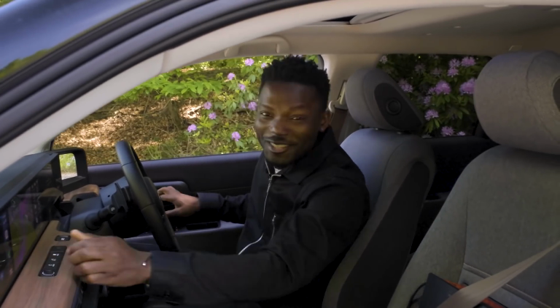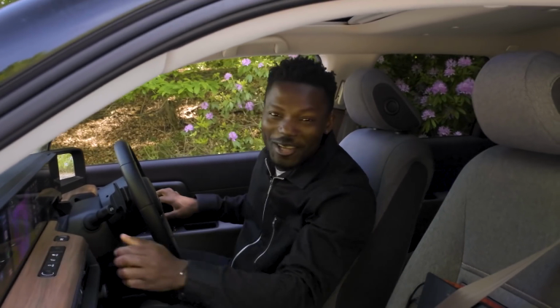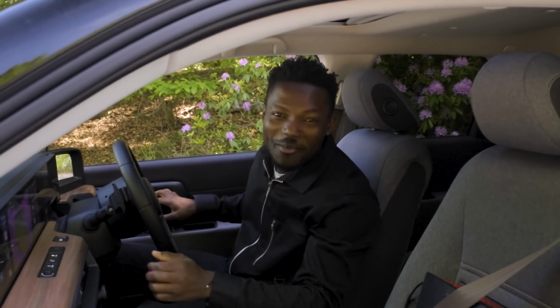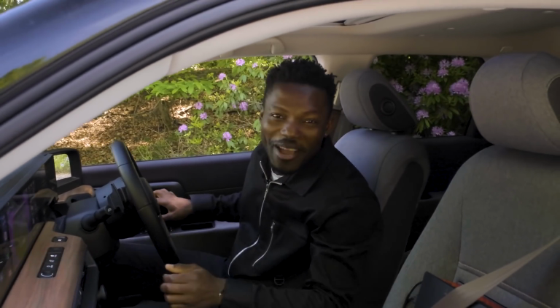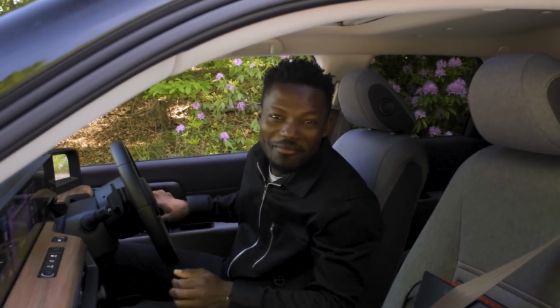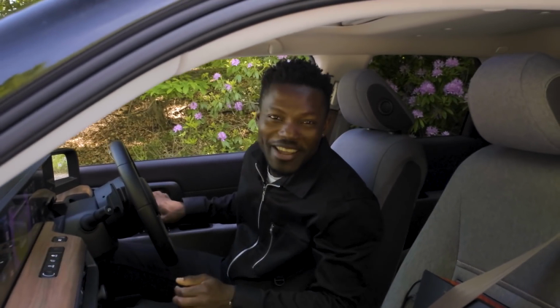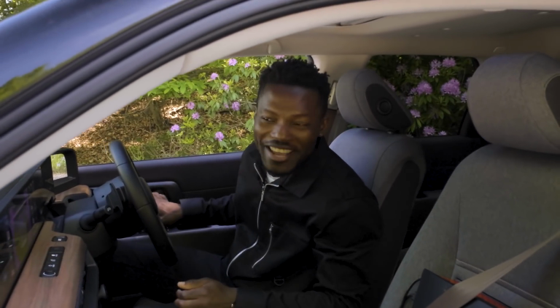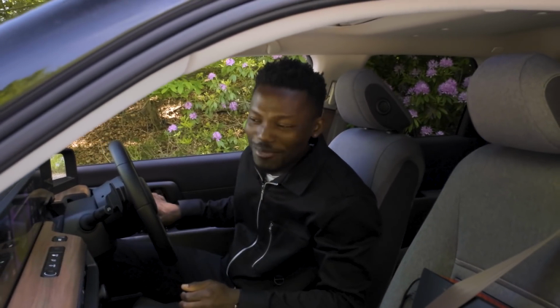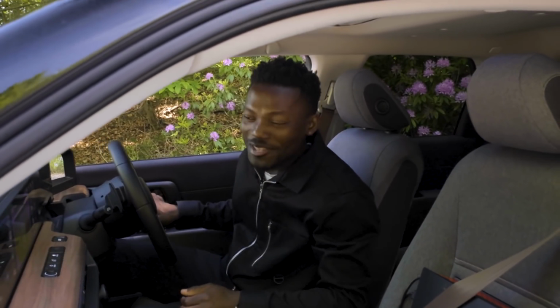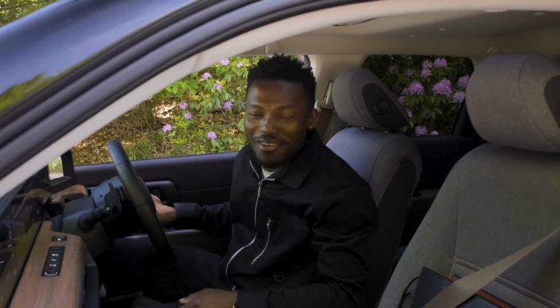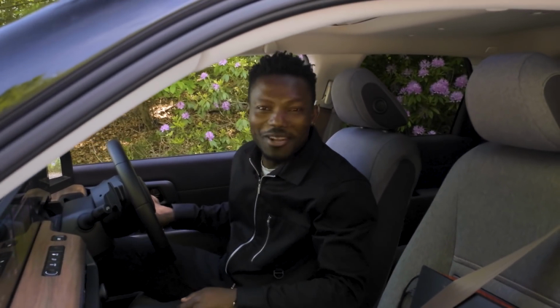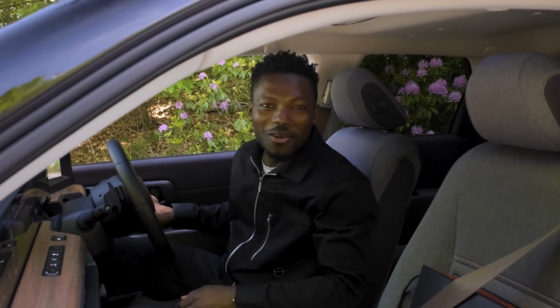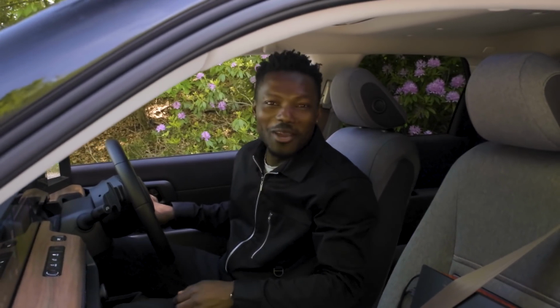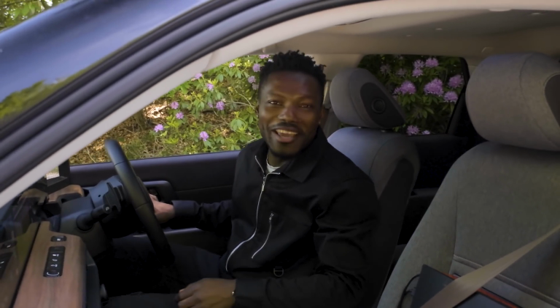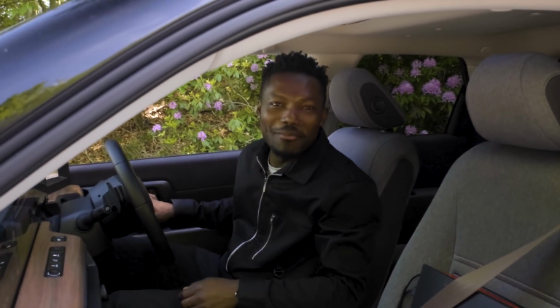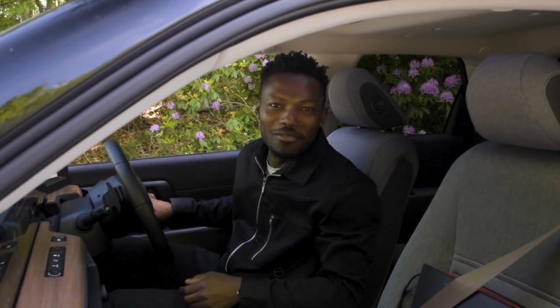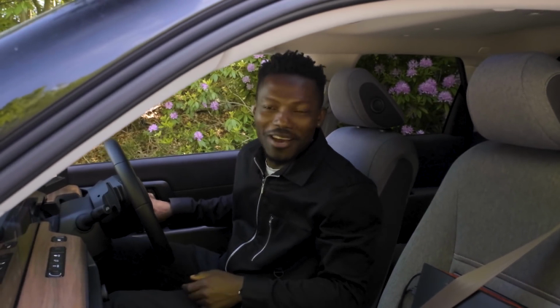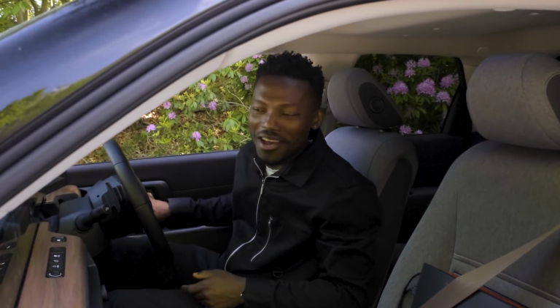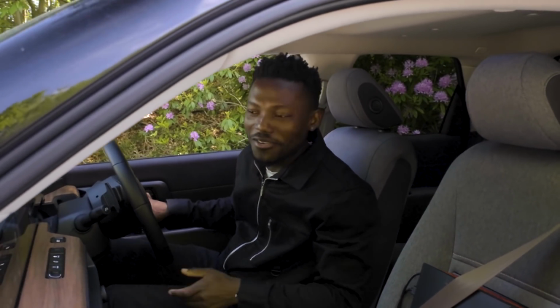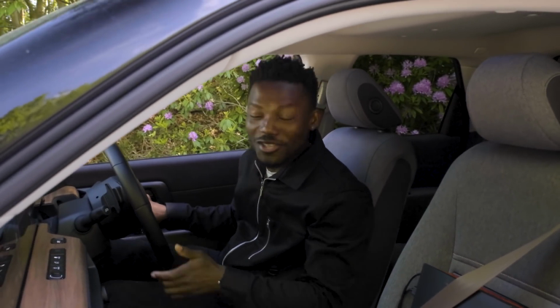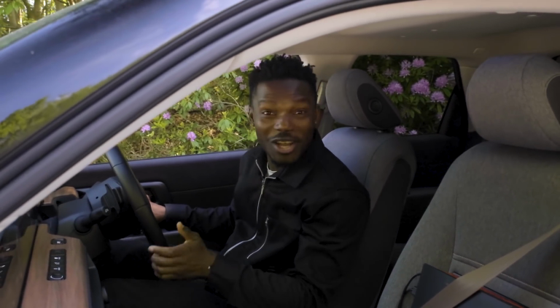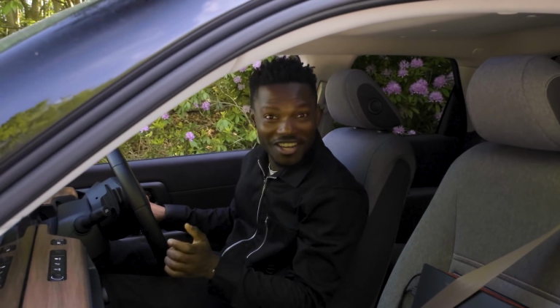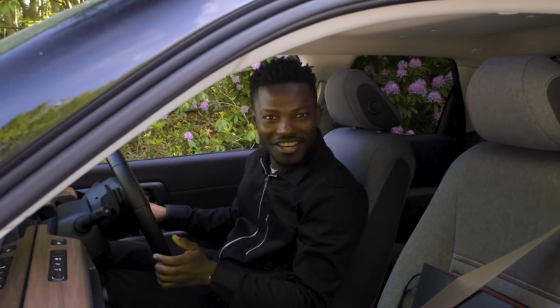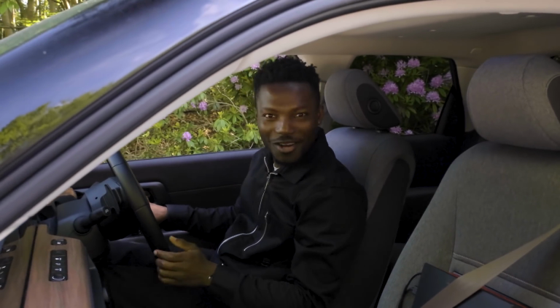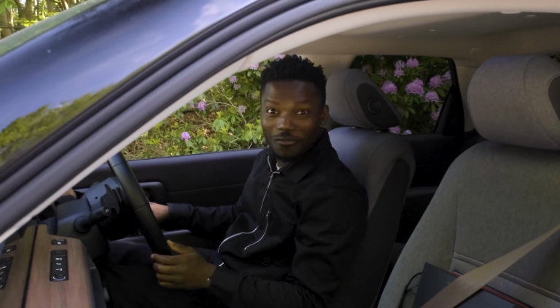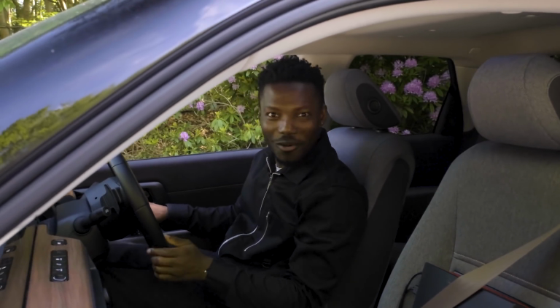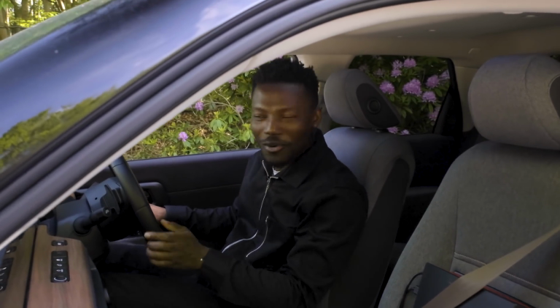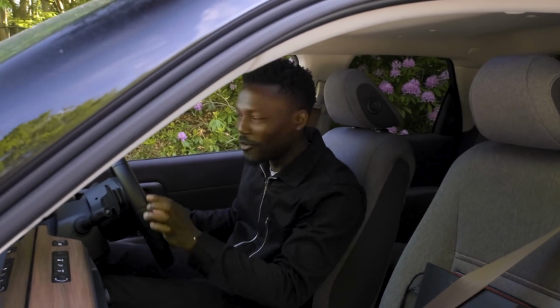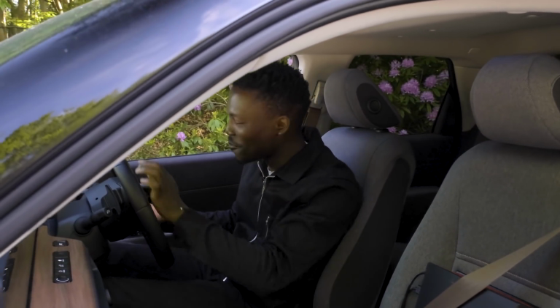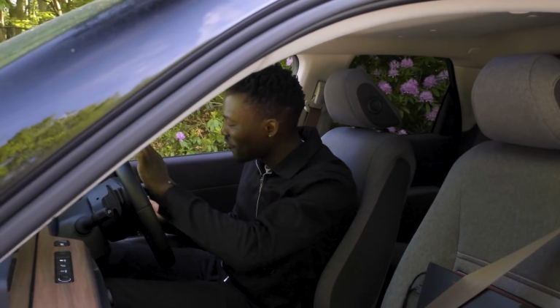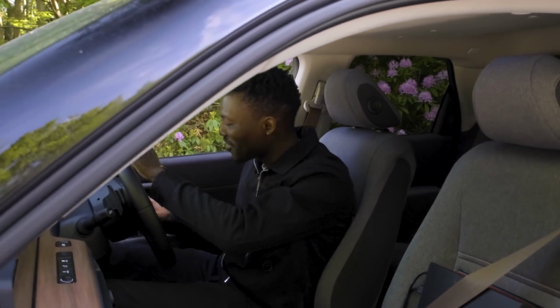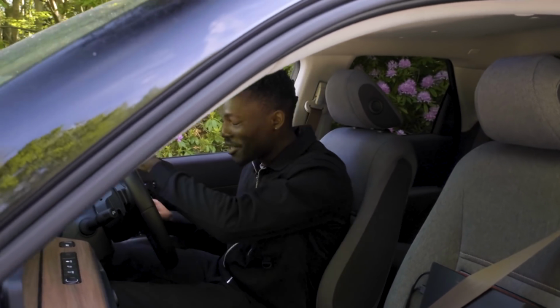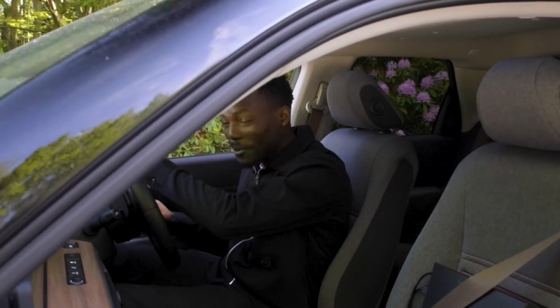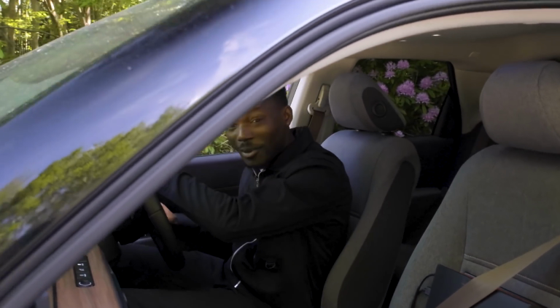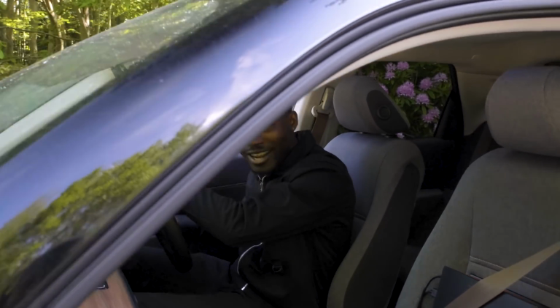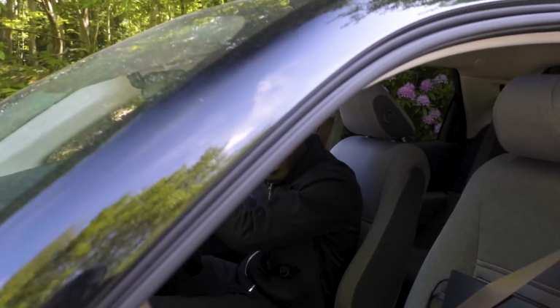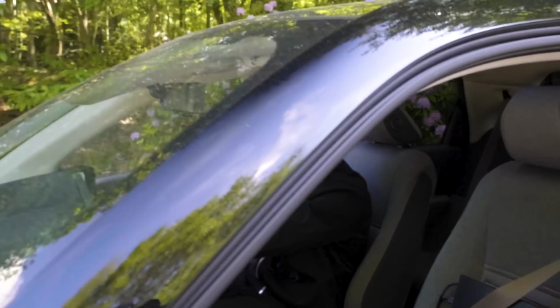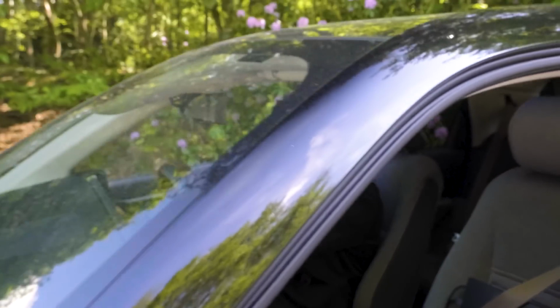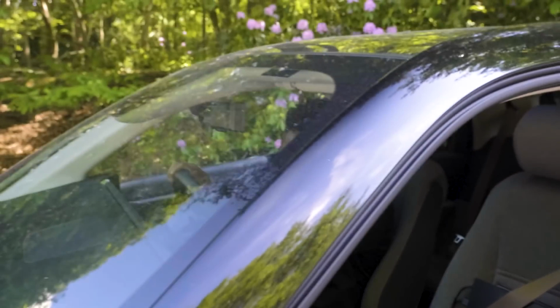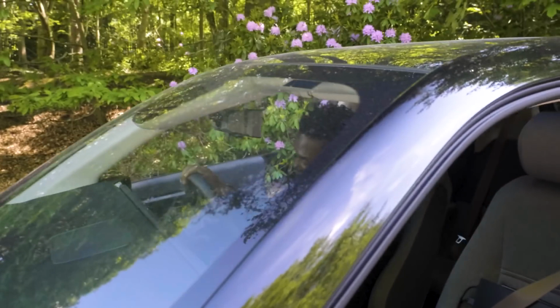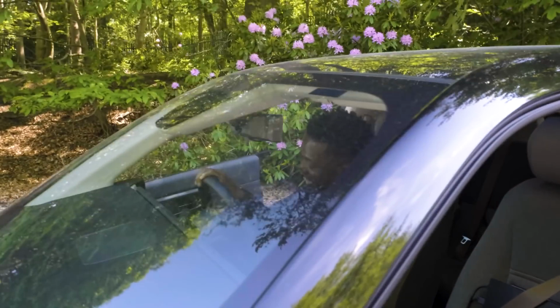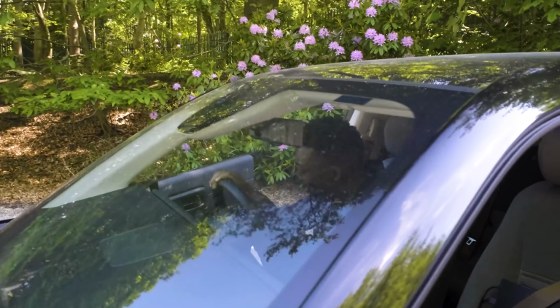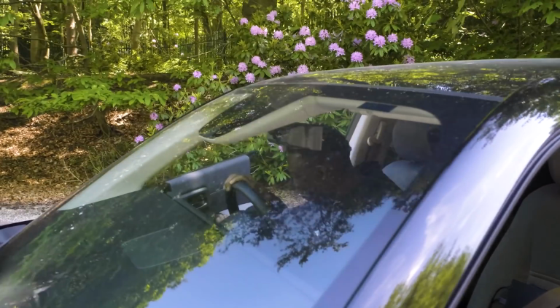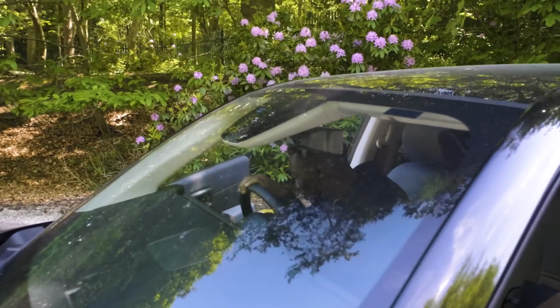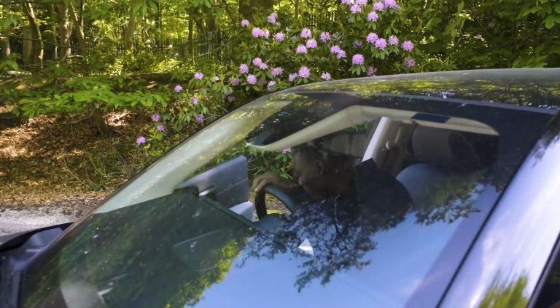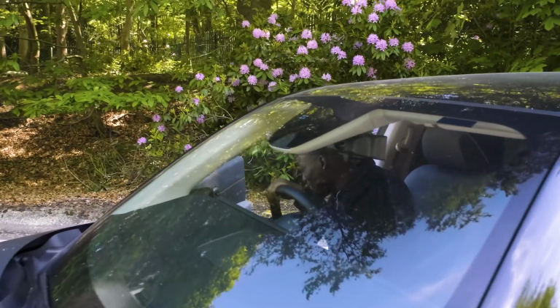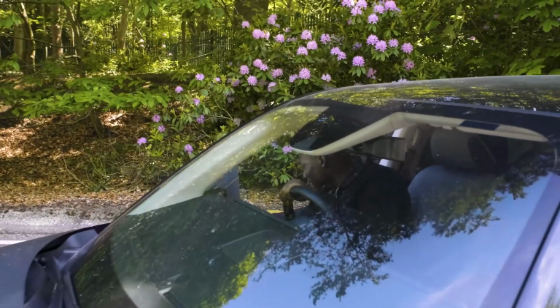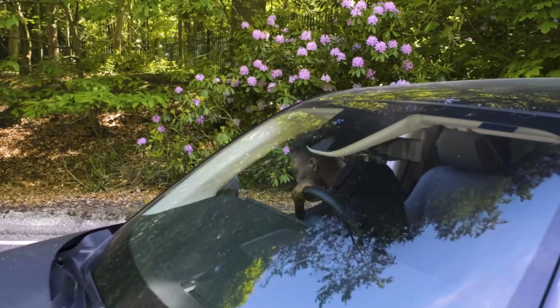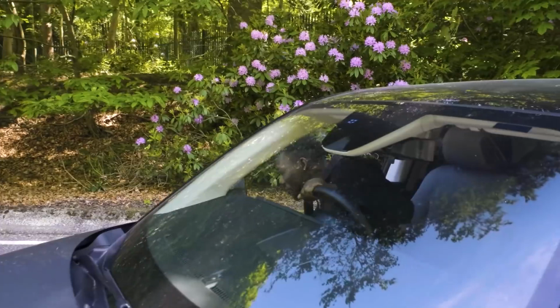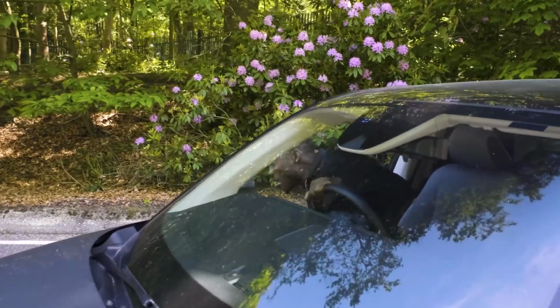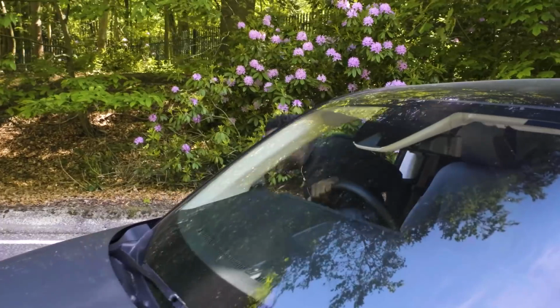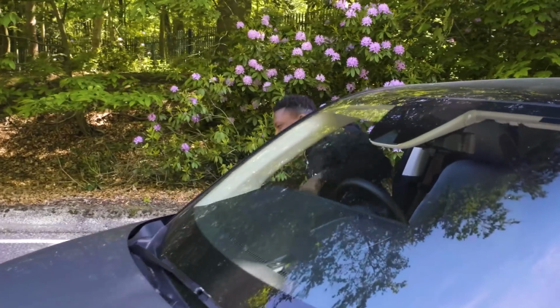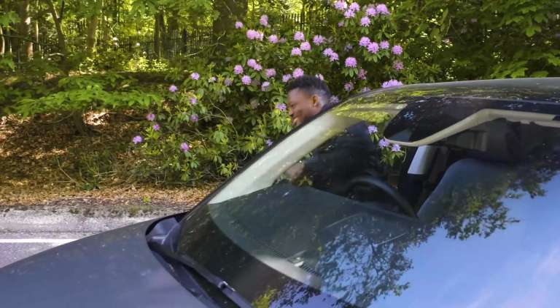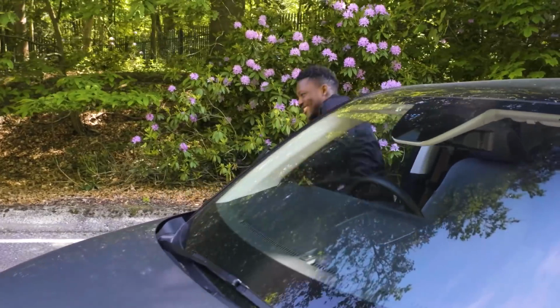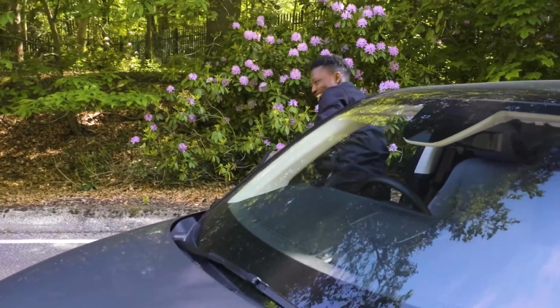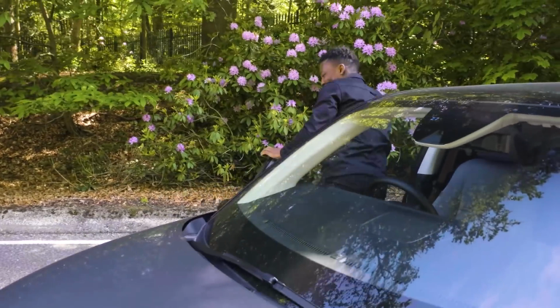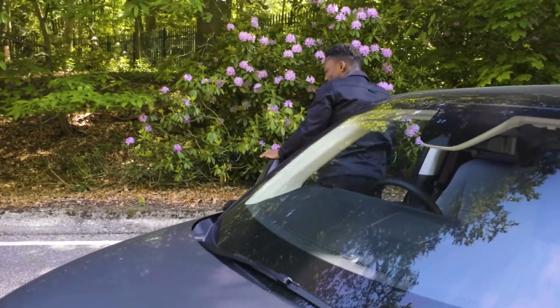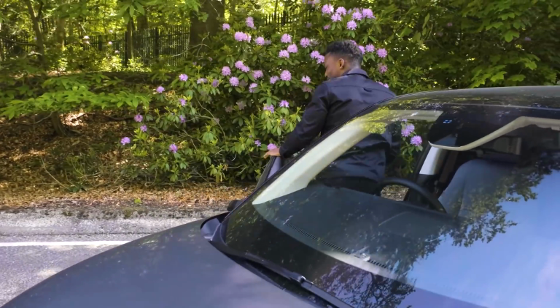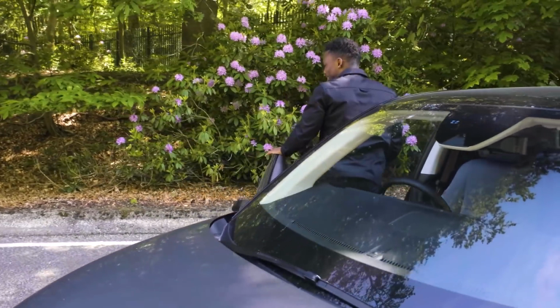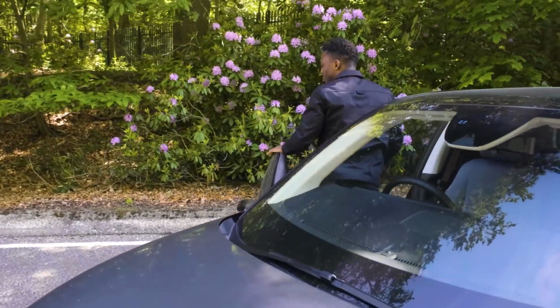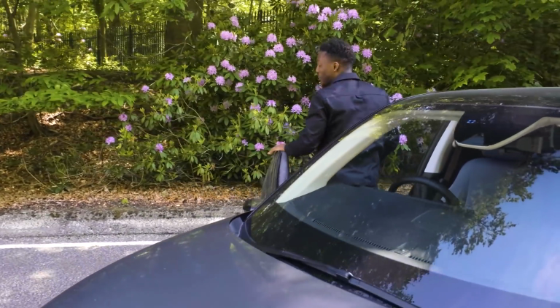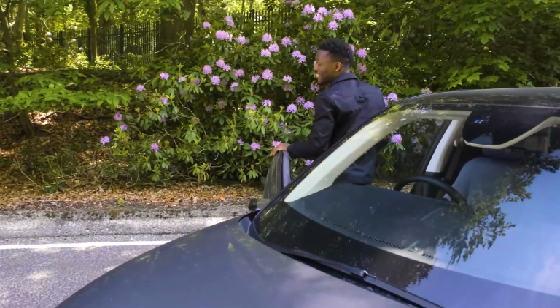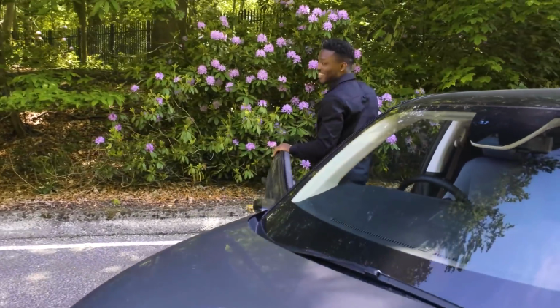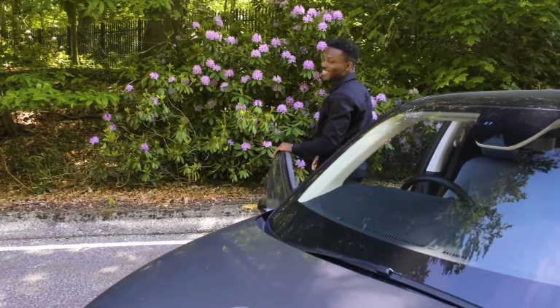Don't mind me, I'm just having a quick game of soccer — of football — playing Arsenal v Spurs inside of the Honda E.